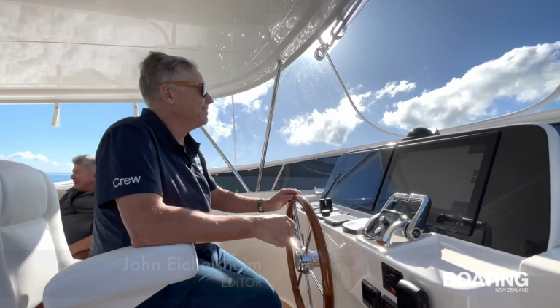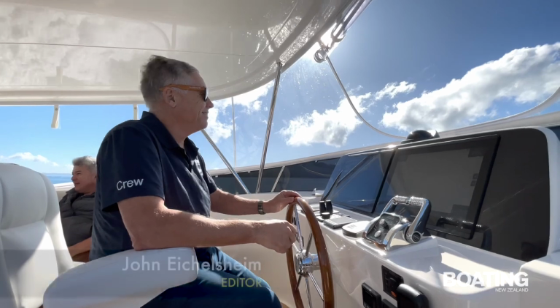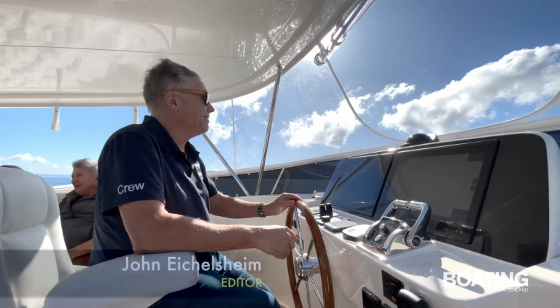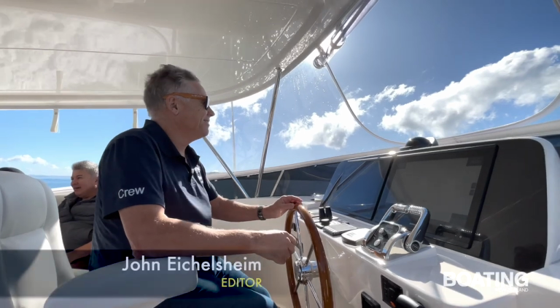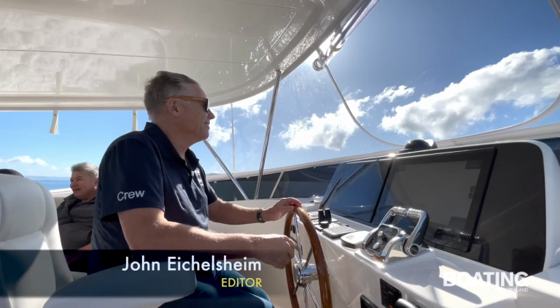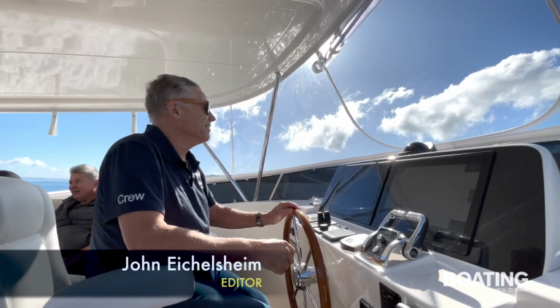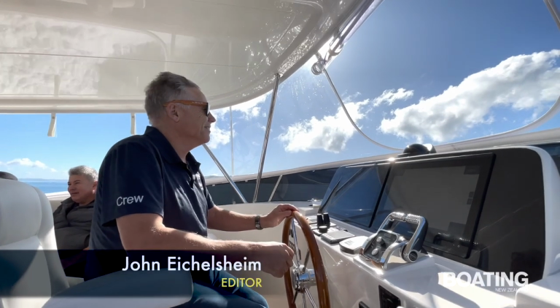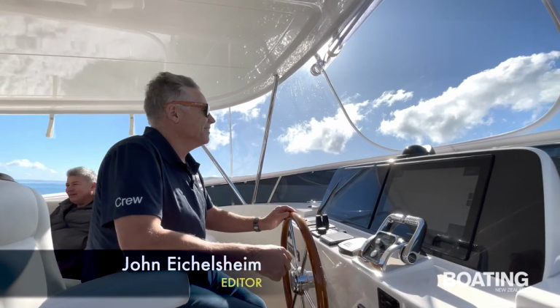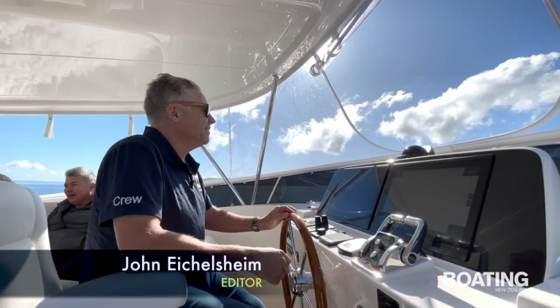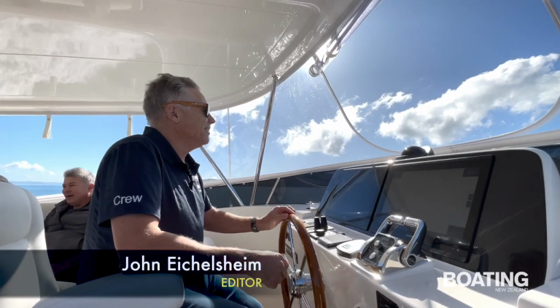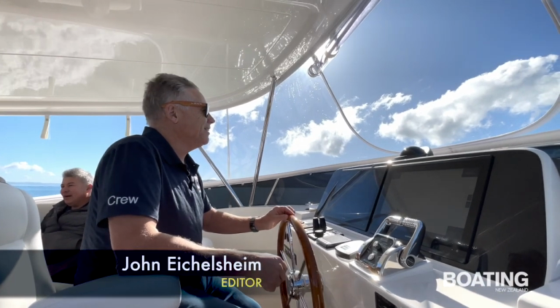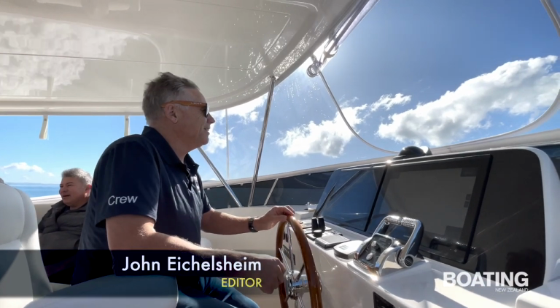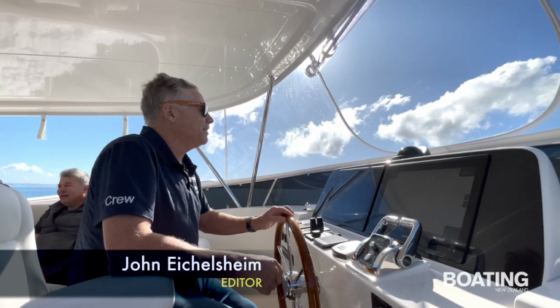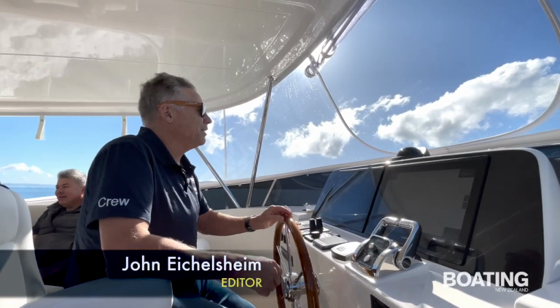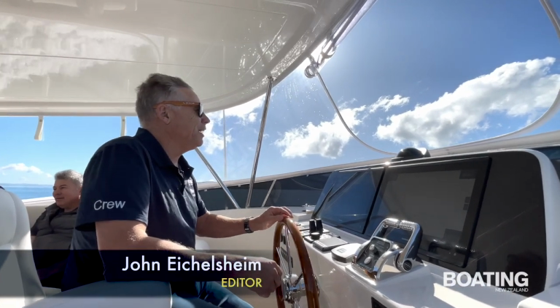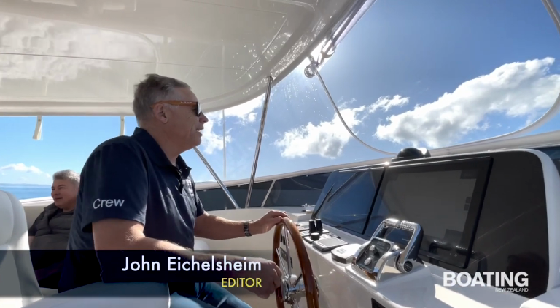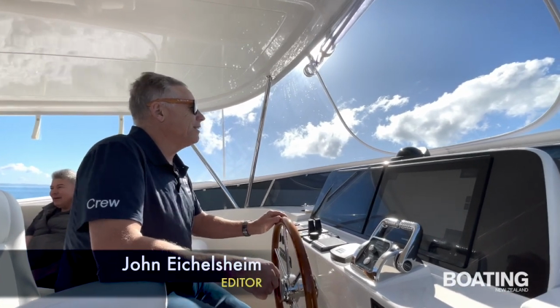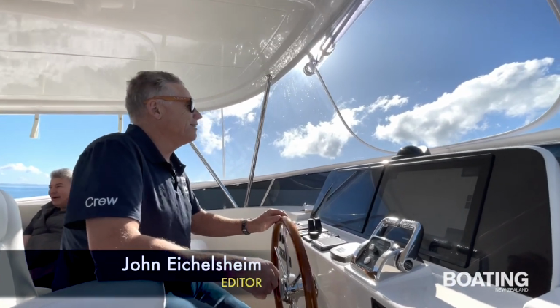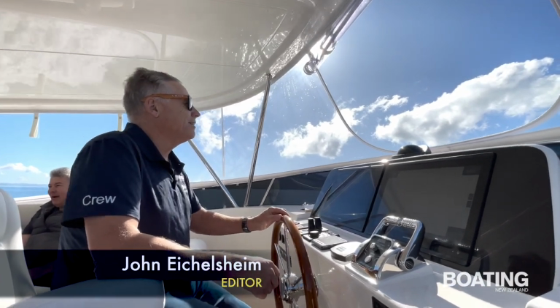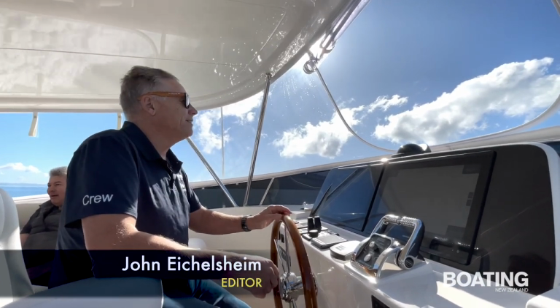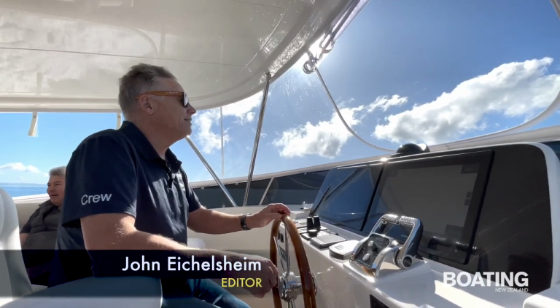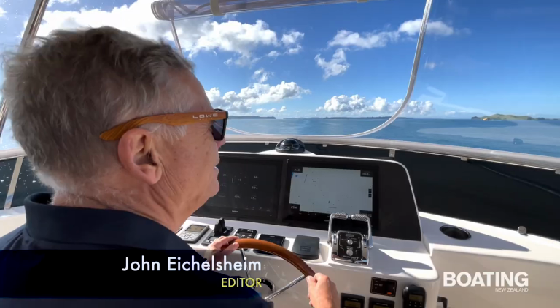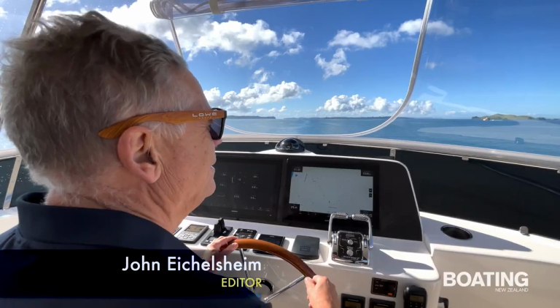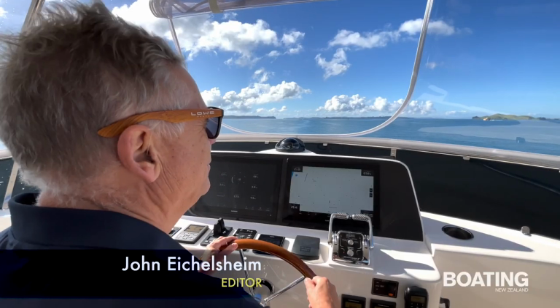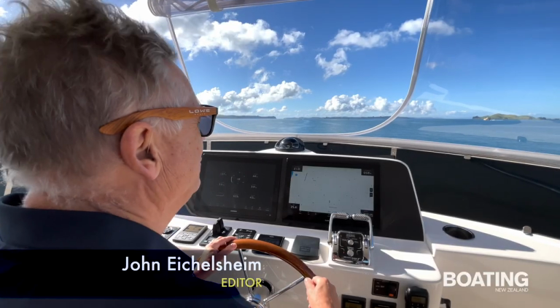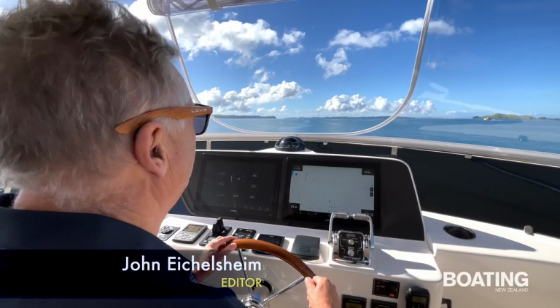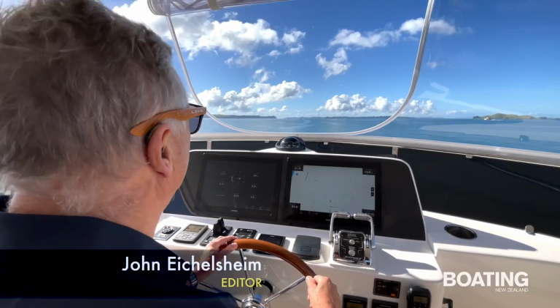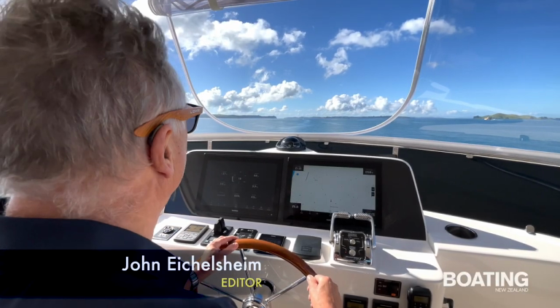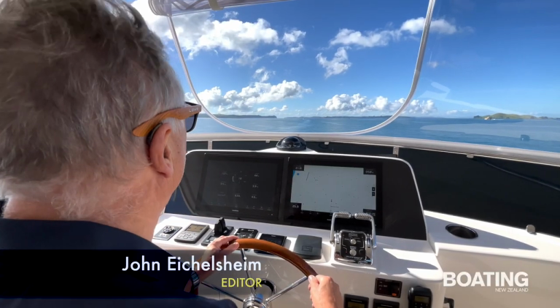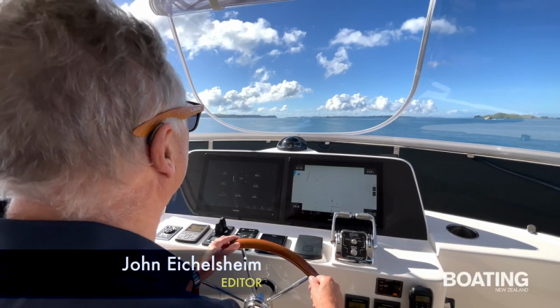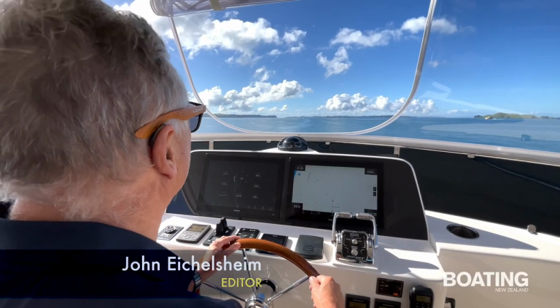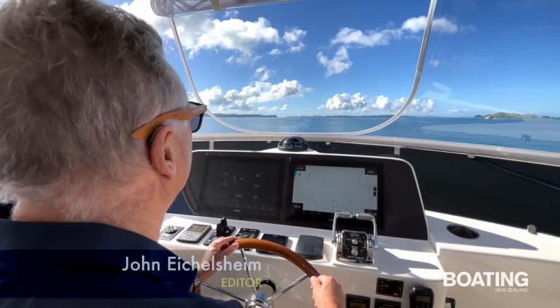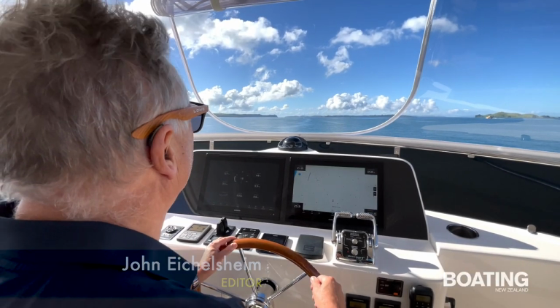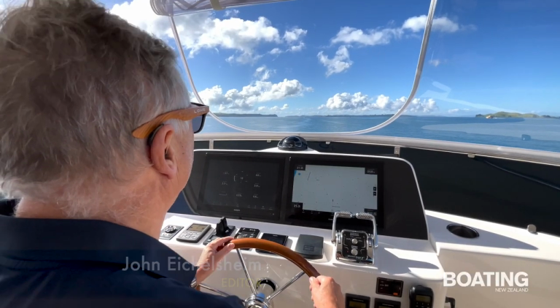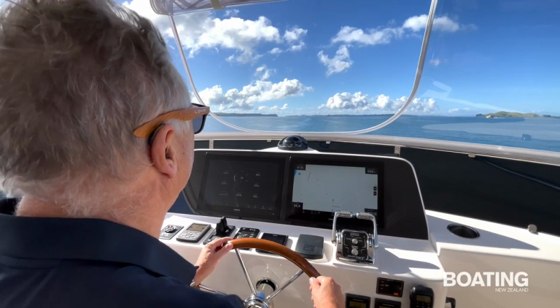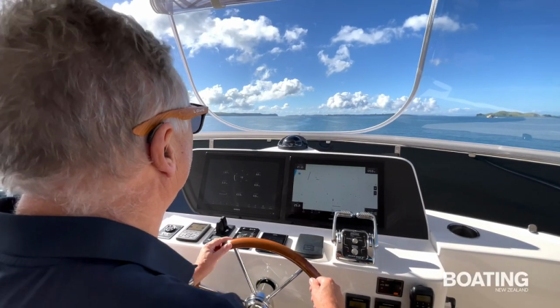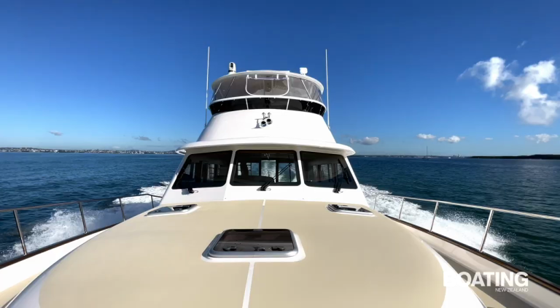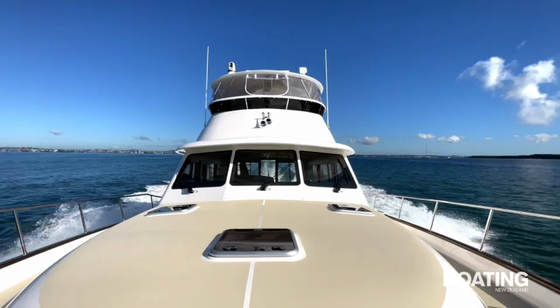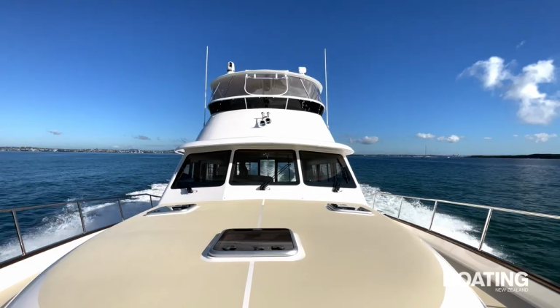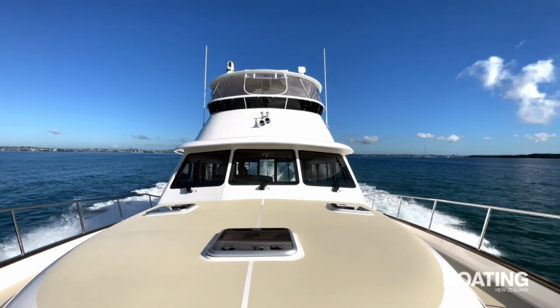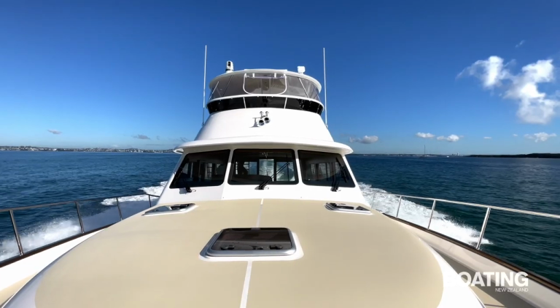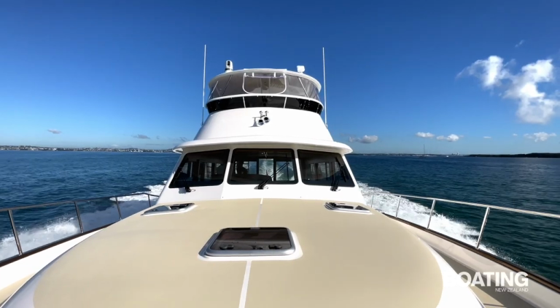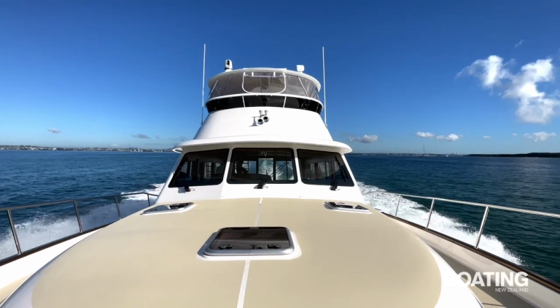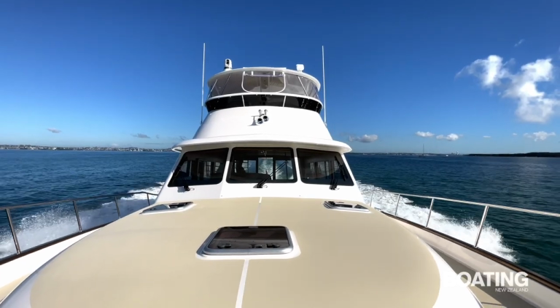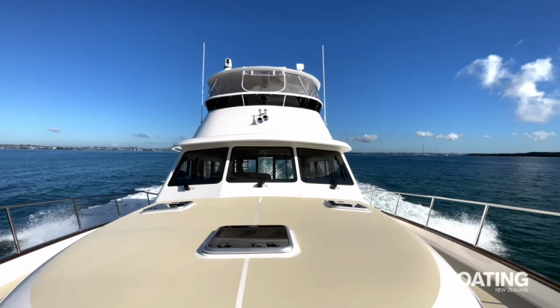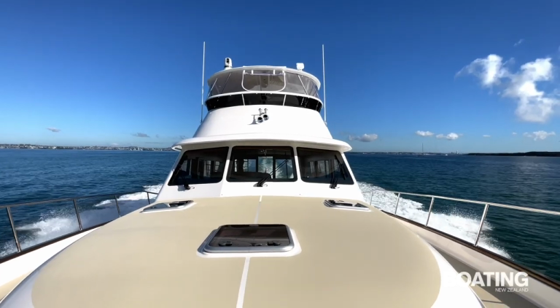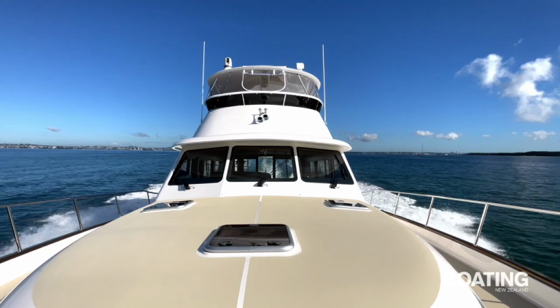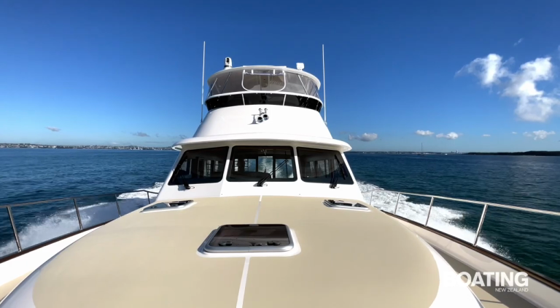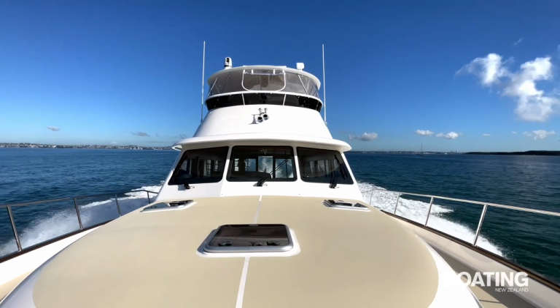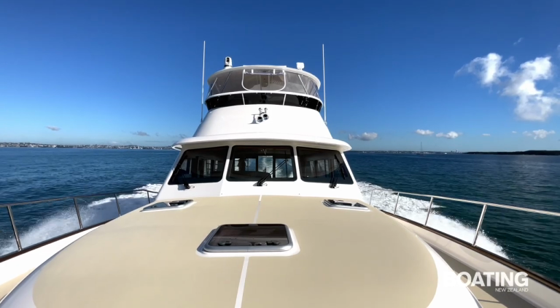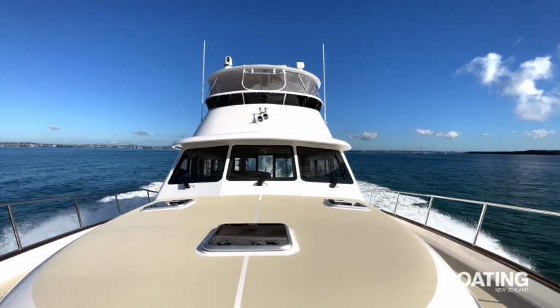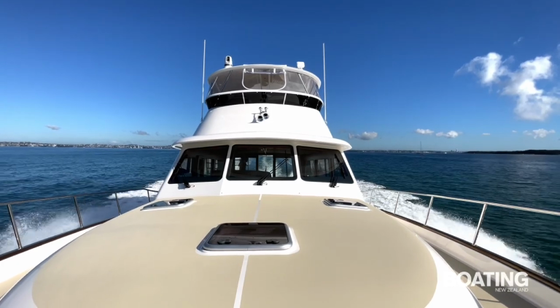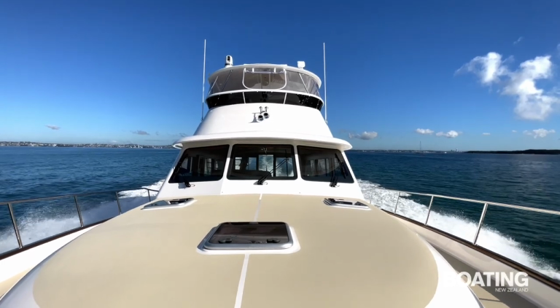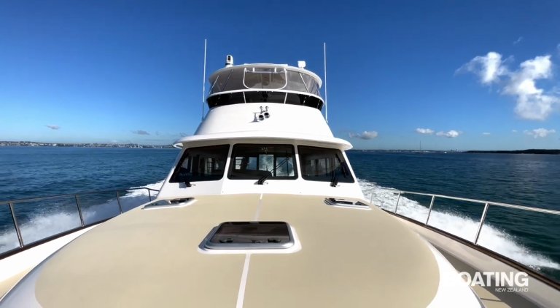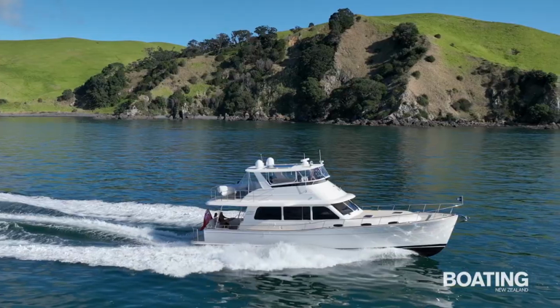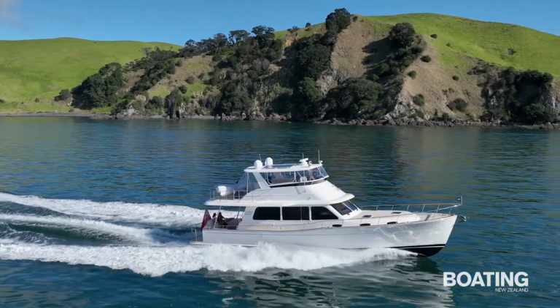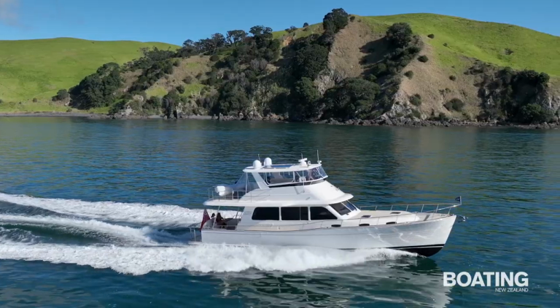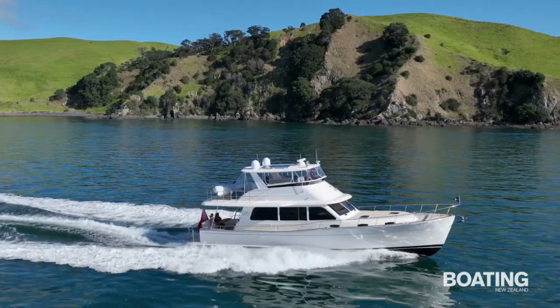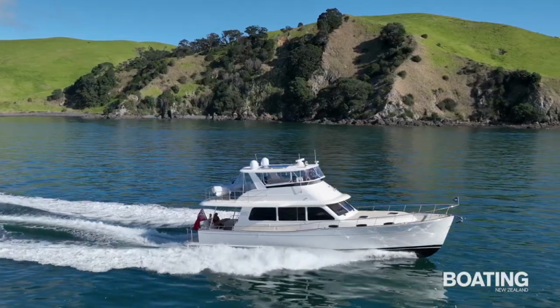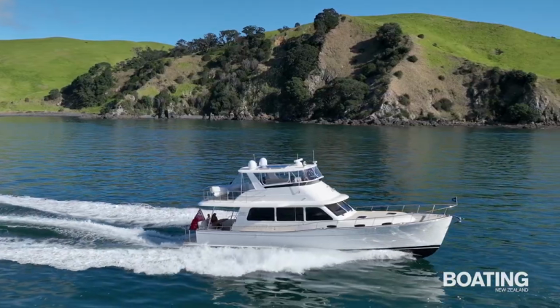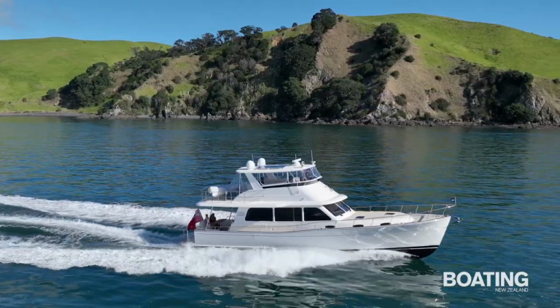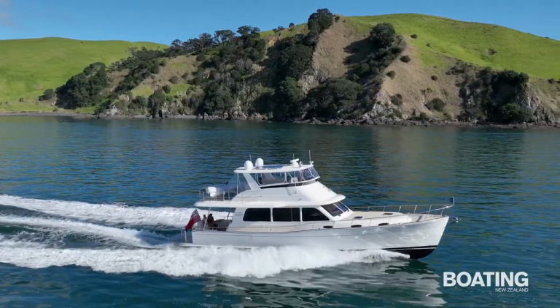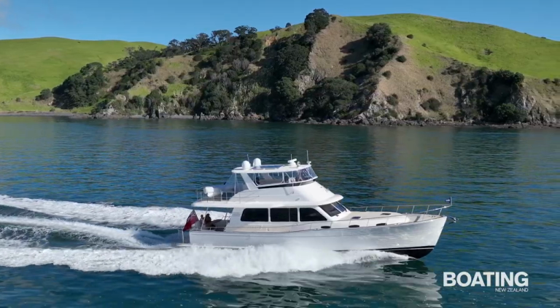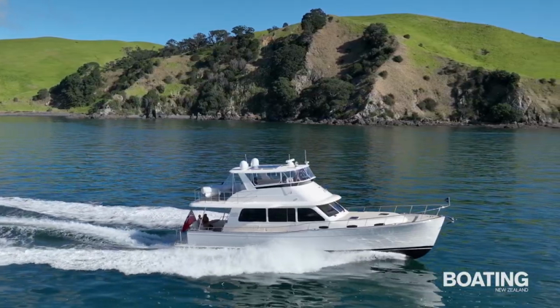John Ecclesean for Boating New Zealand magazine, aboard the Grand Banks 54. Beautiful boat — come along with us.